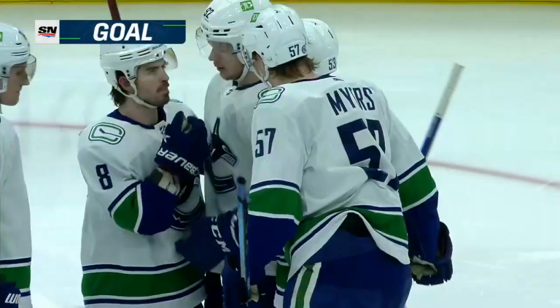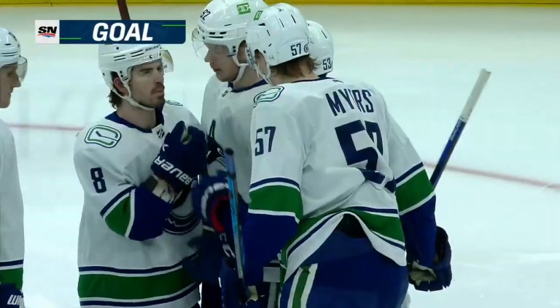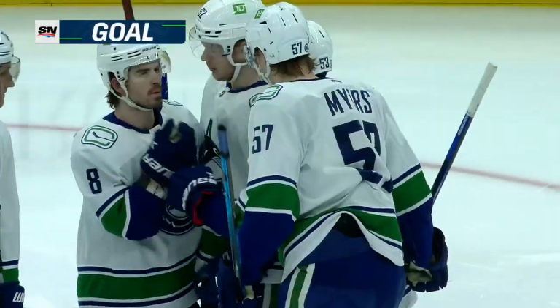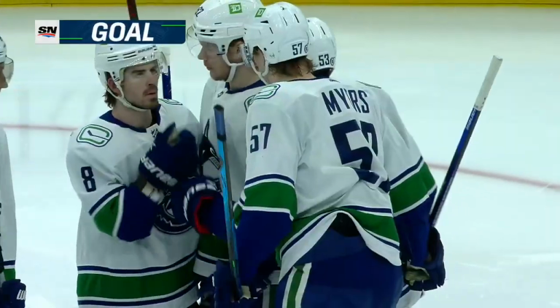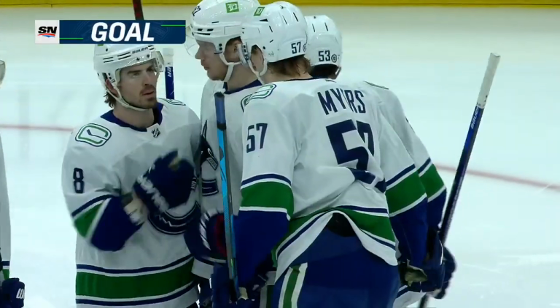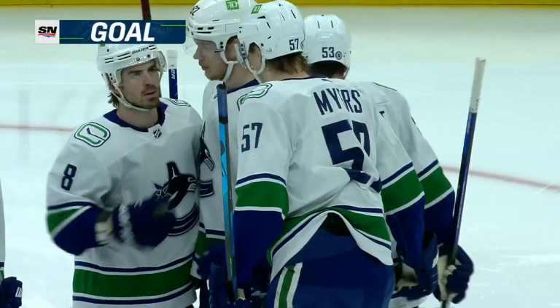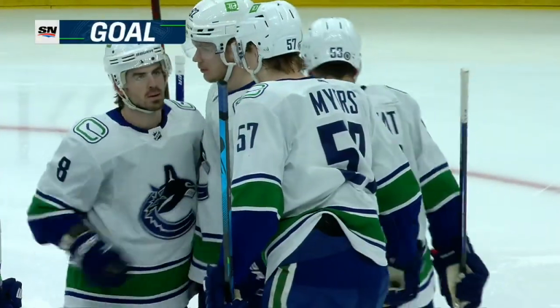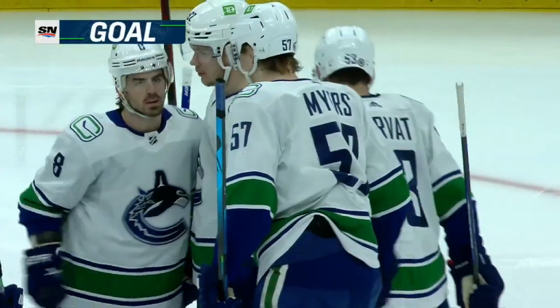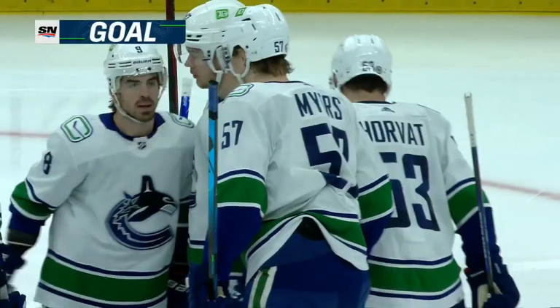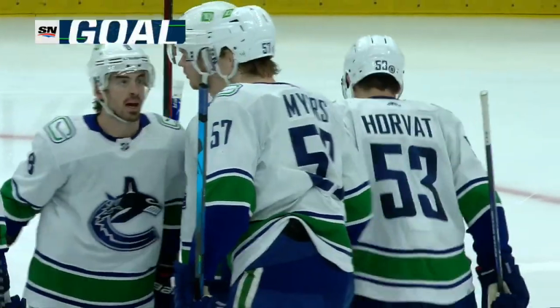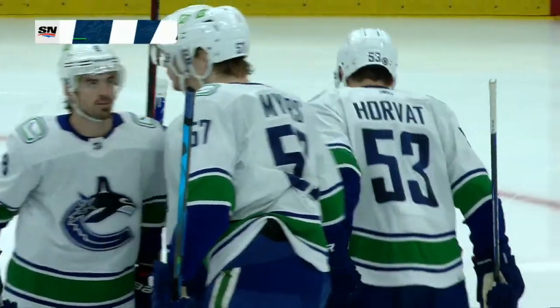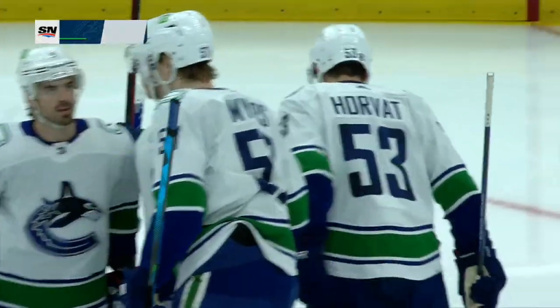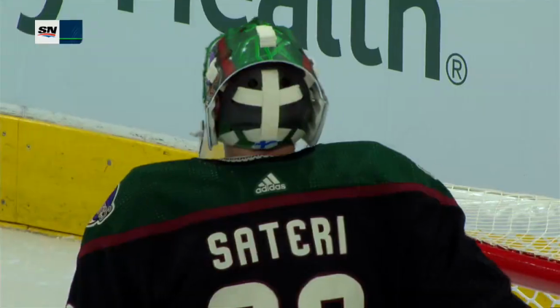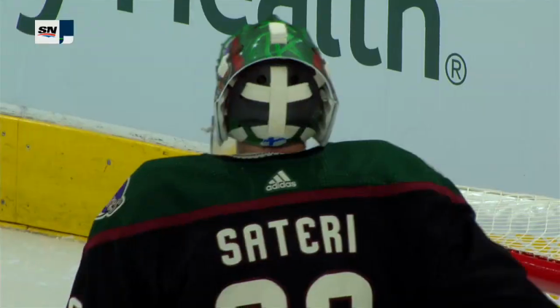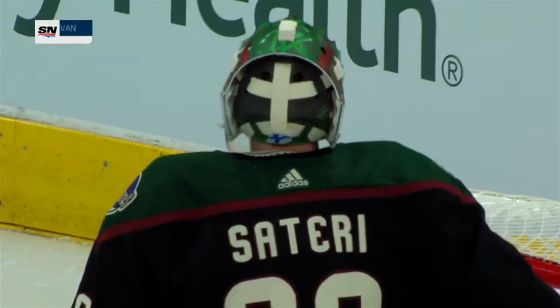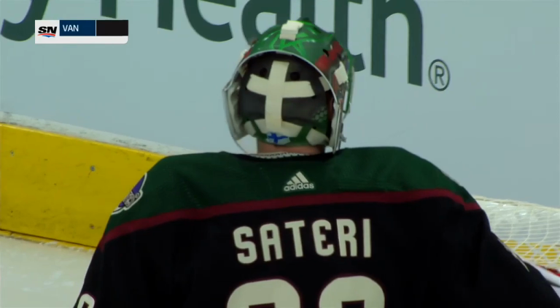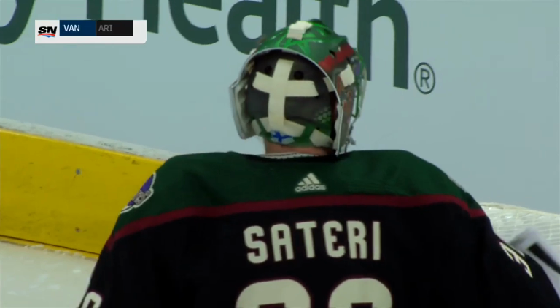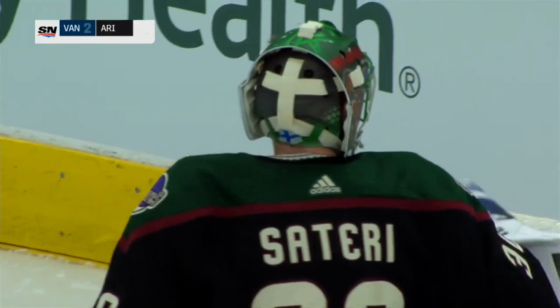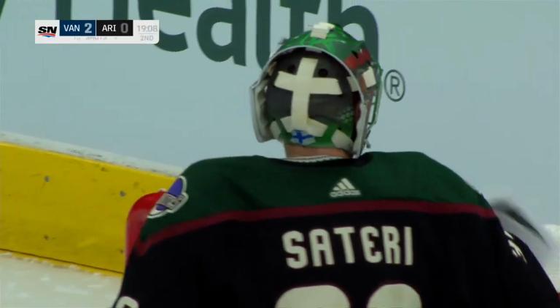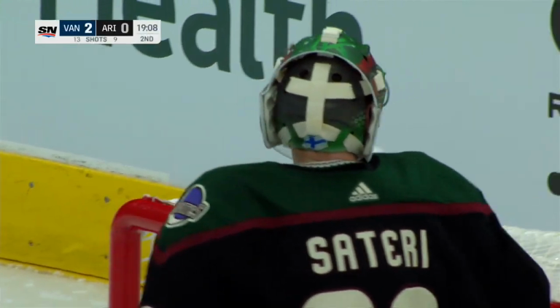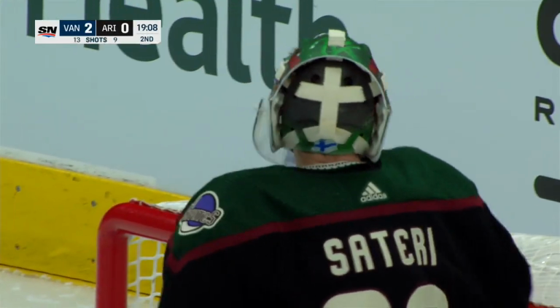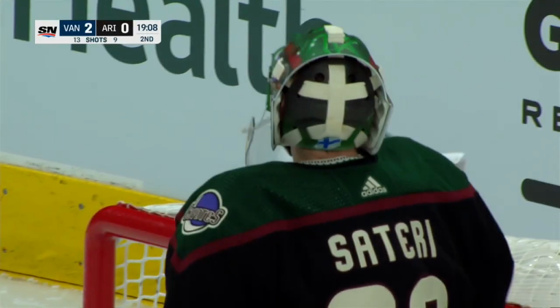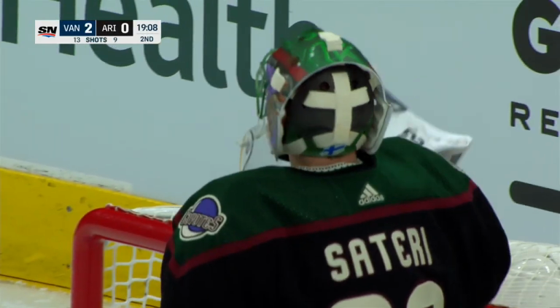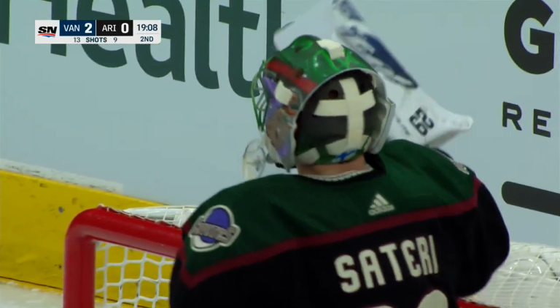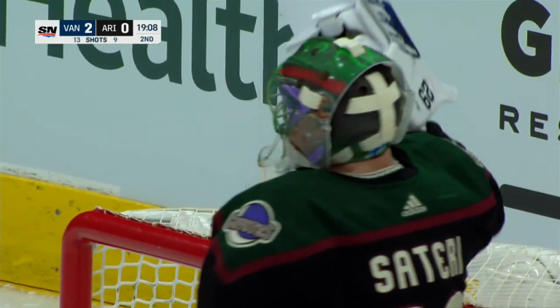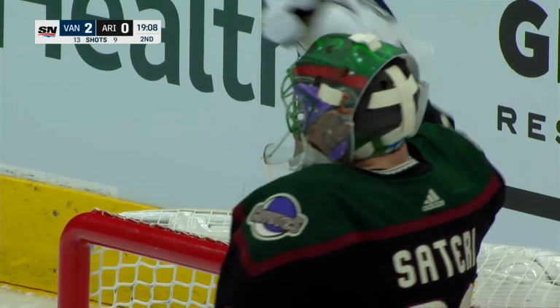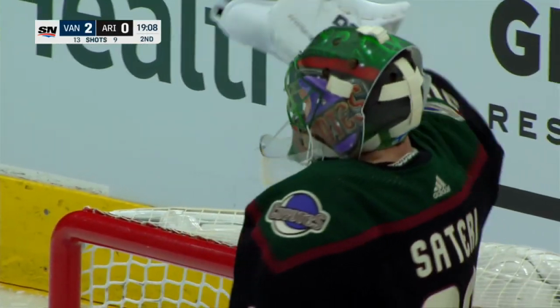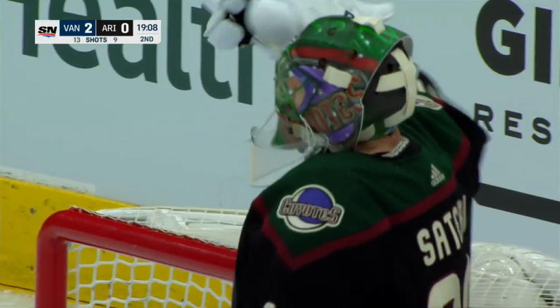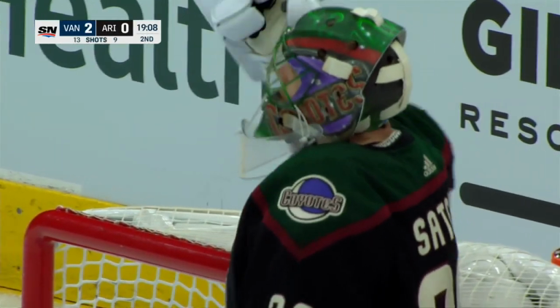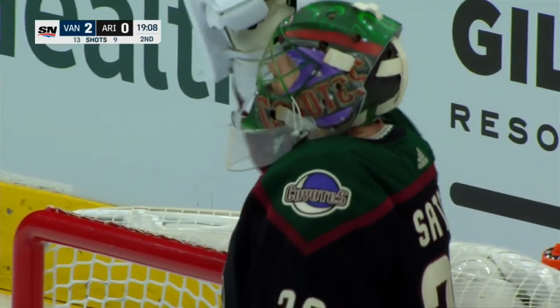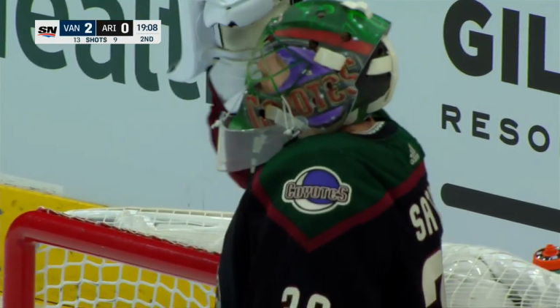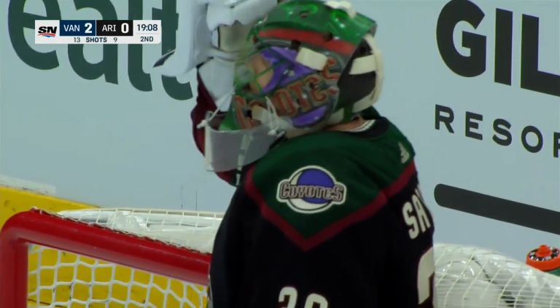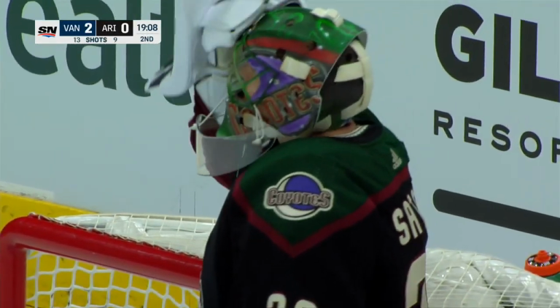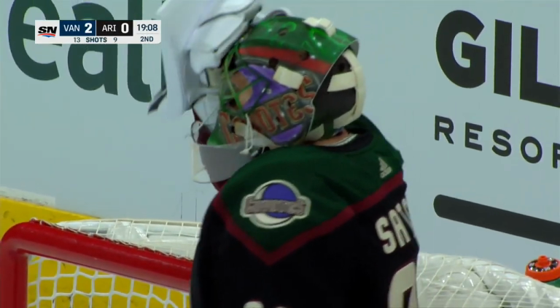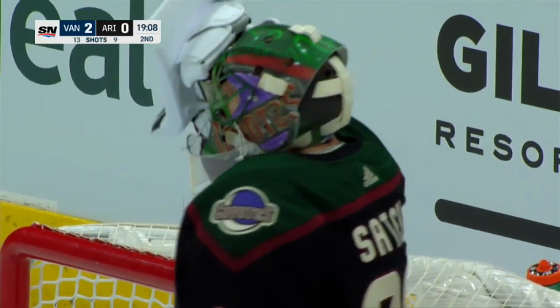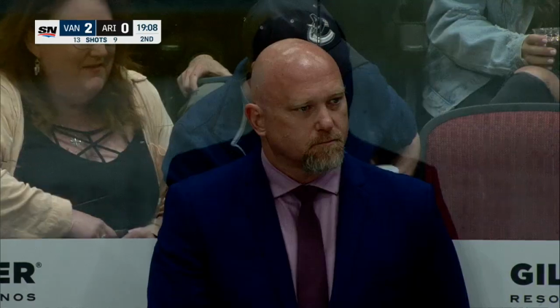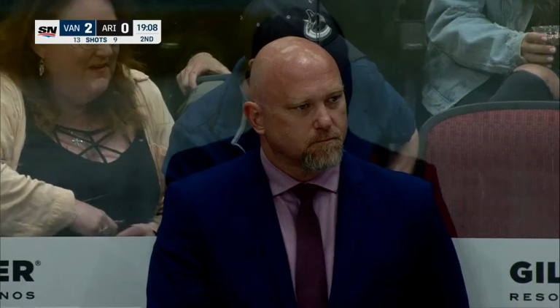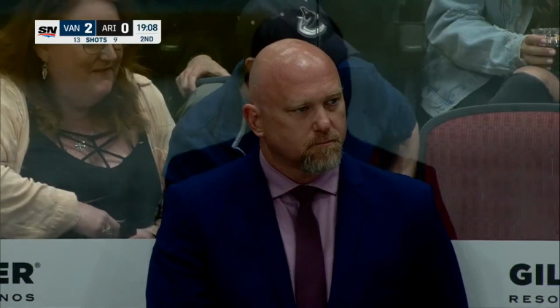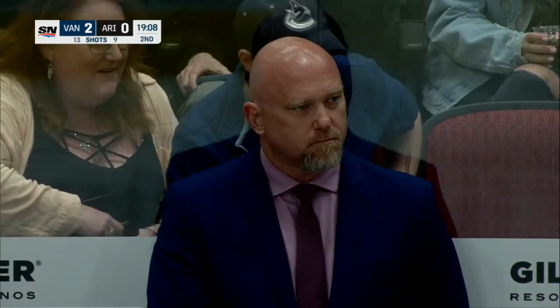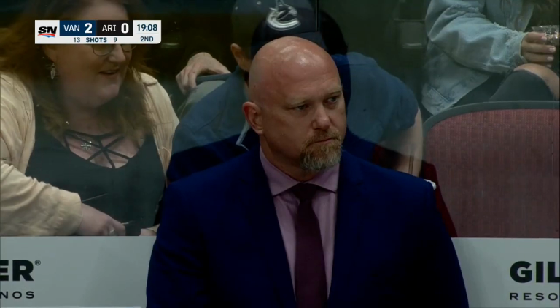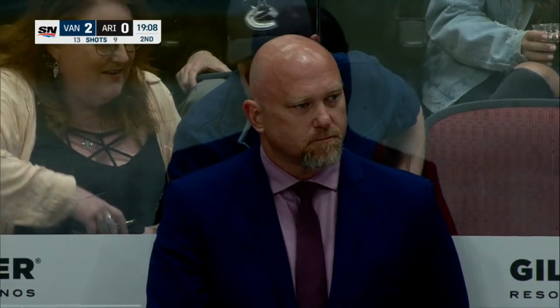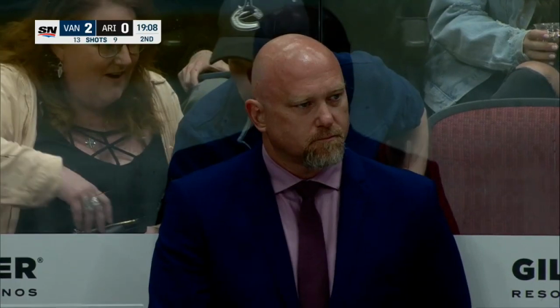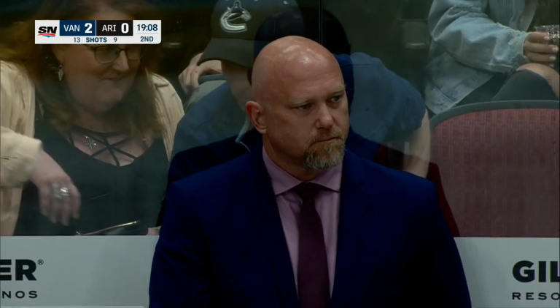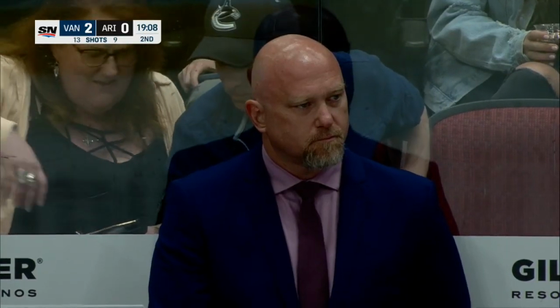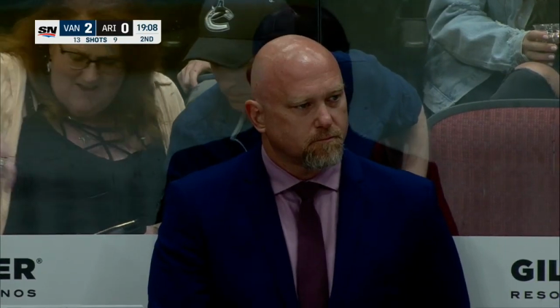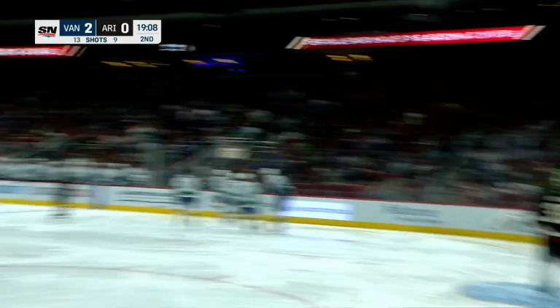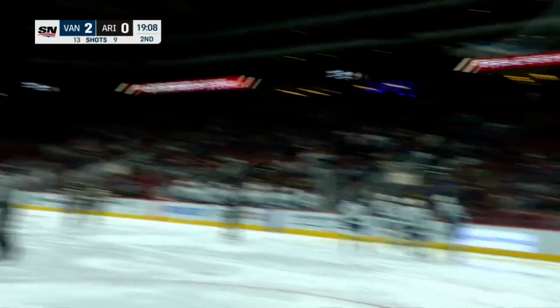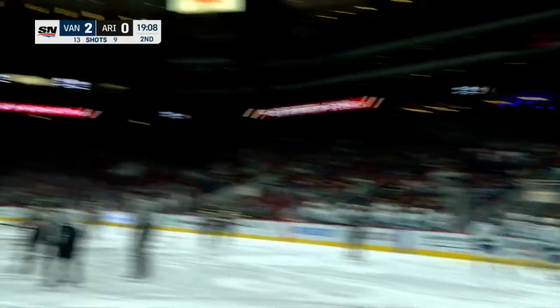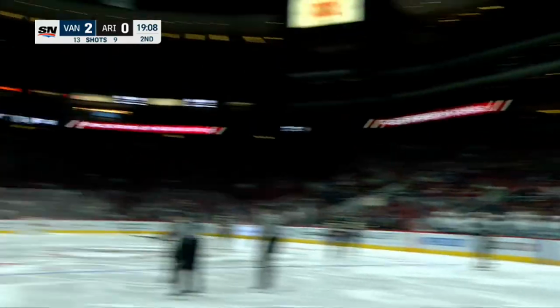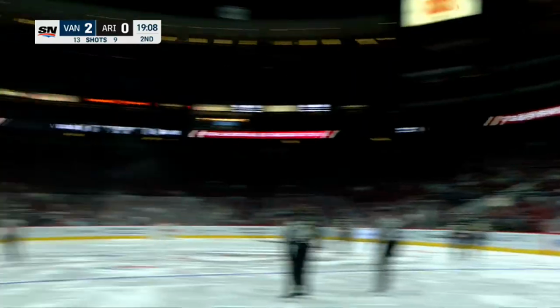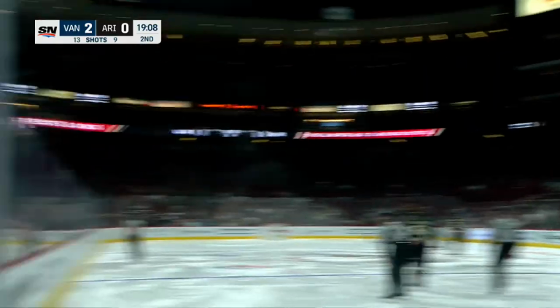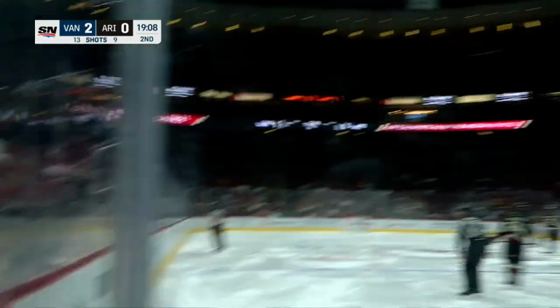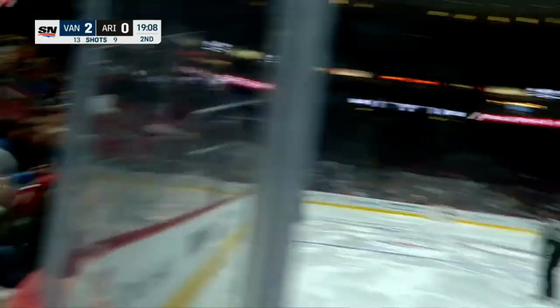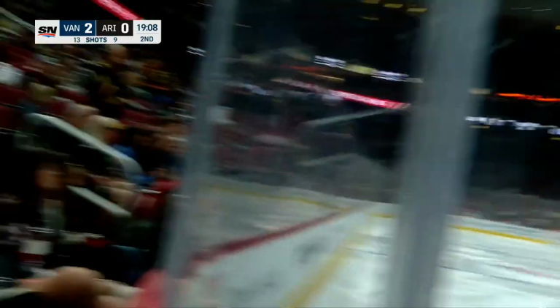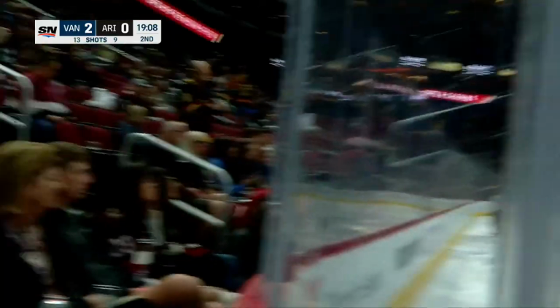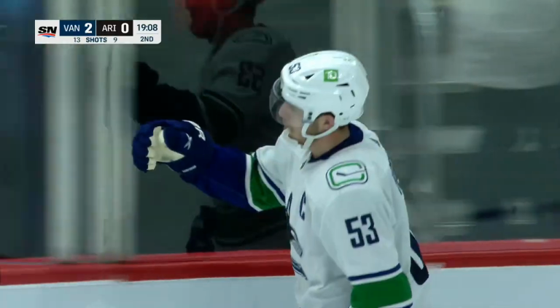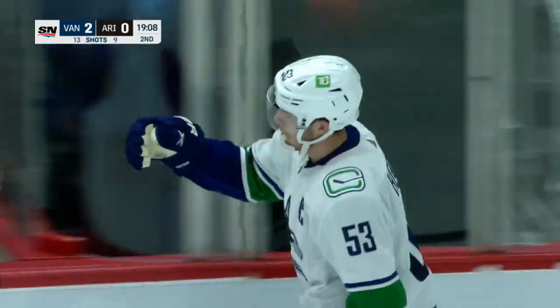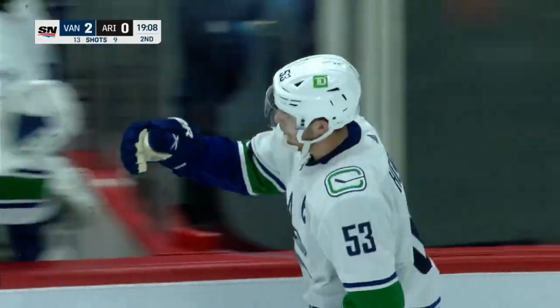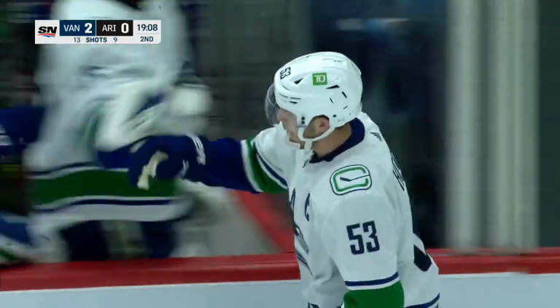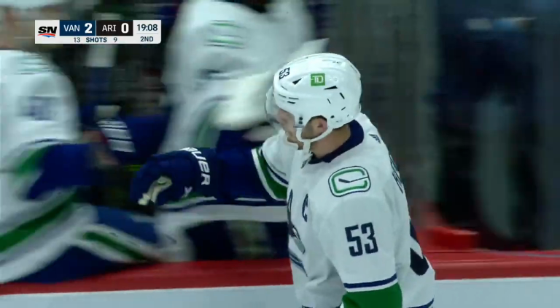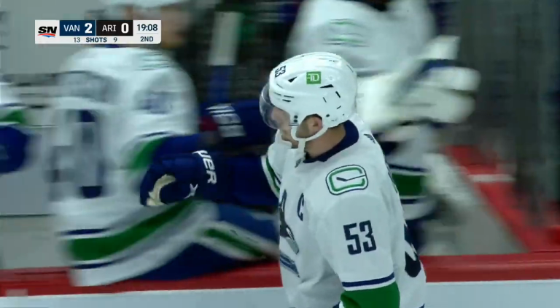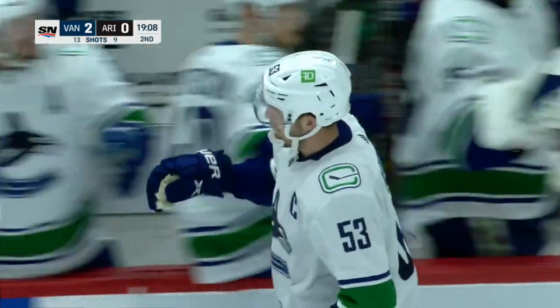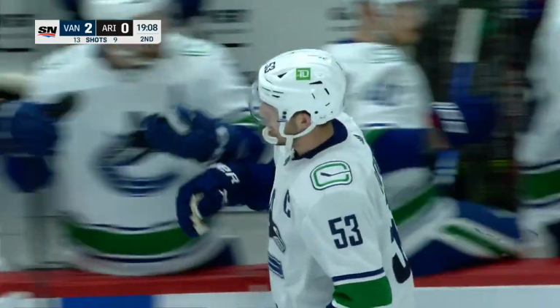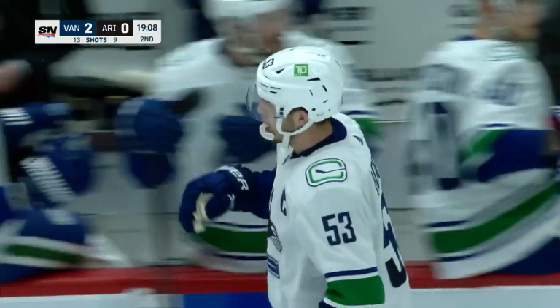Guess who was 8-0 in the faceoff circle in the first period? Bo Horvath. Bo Horvath. And make that 9-0.